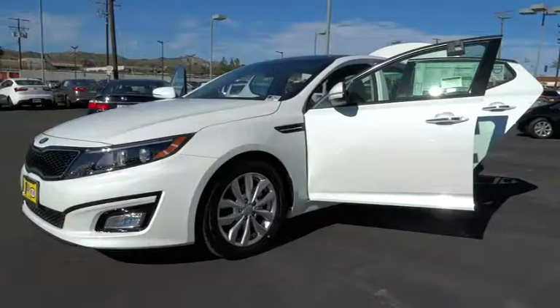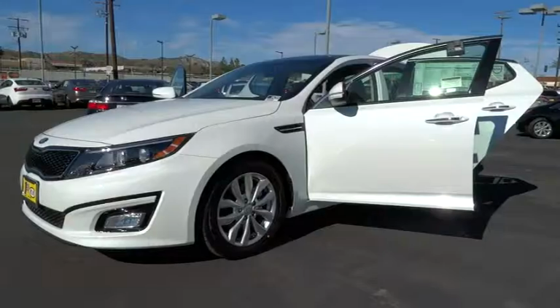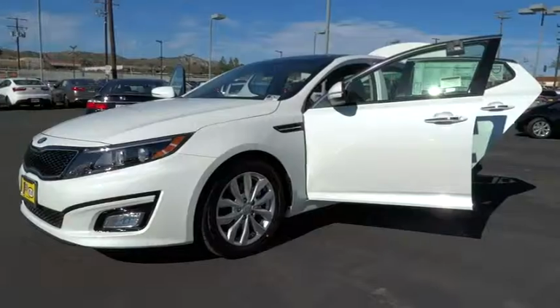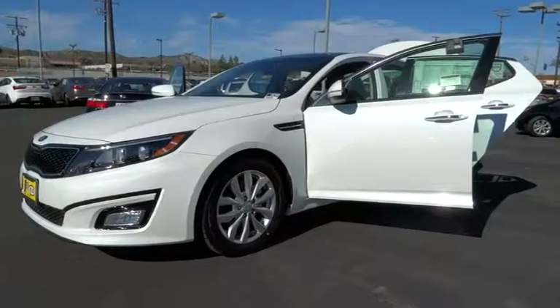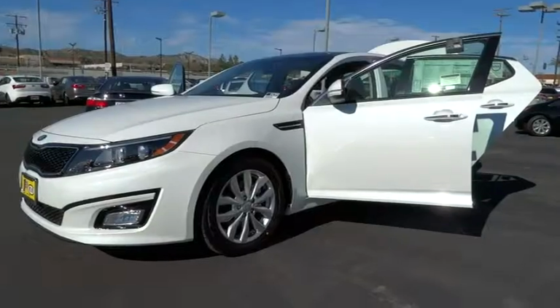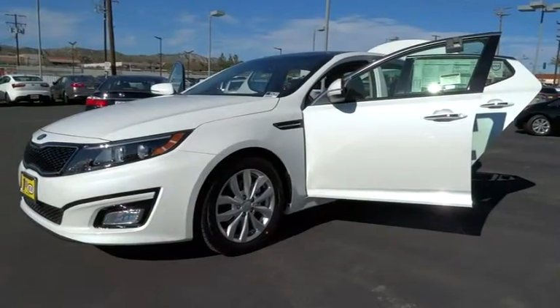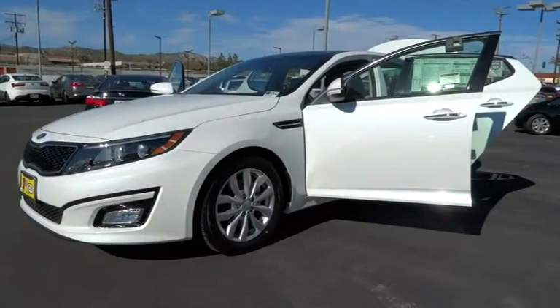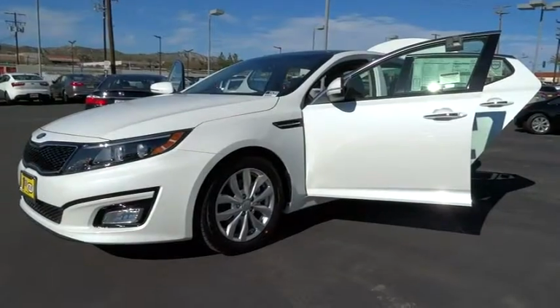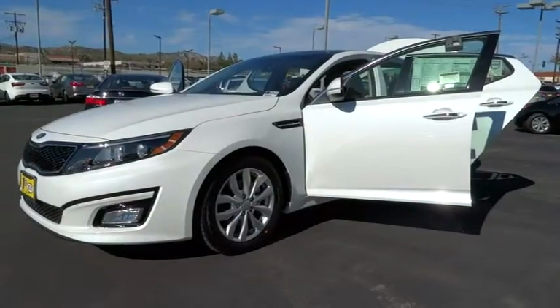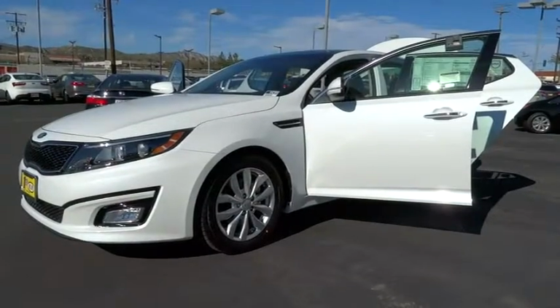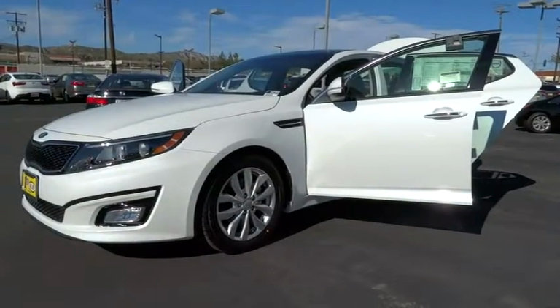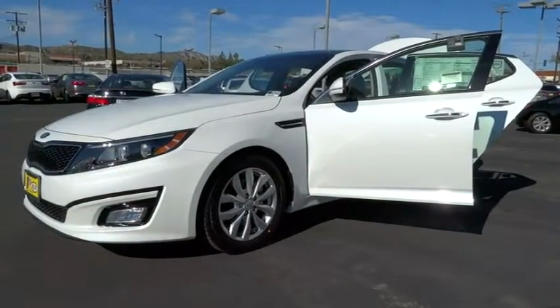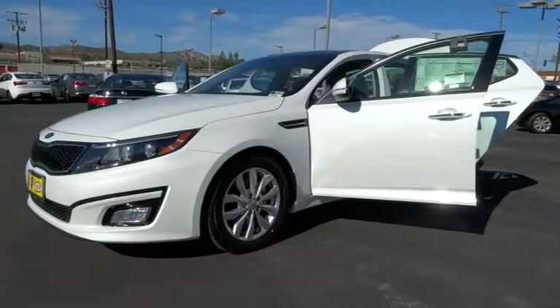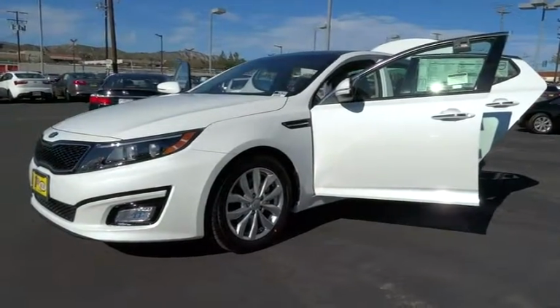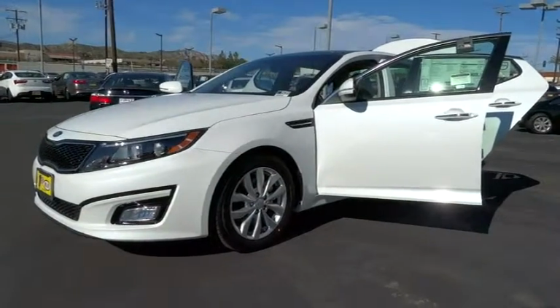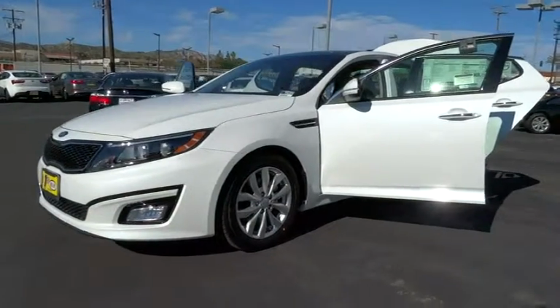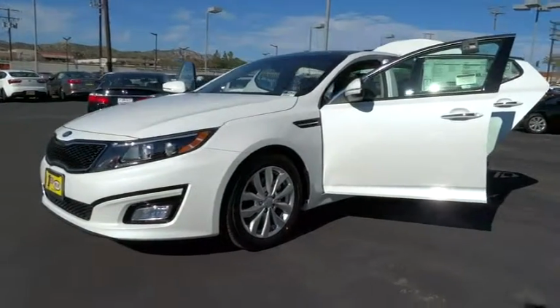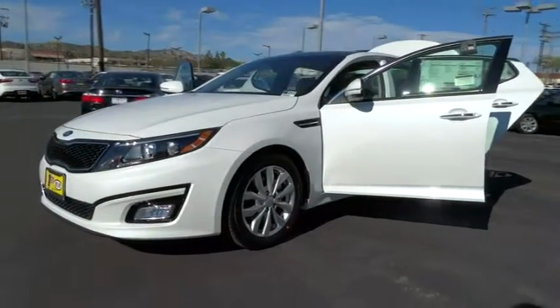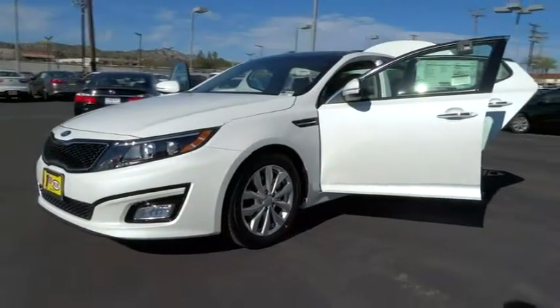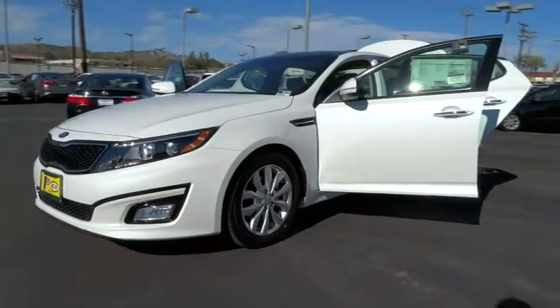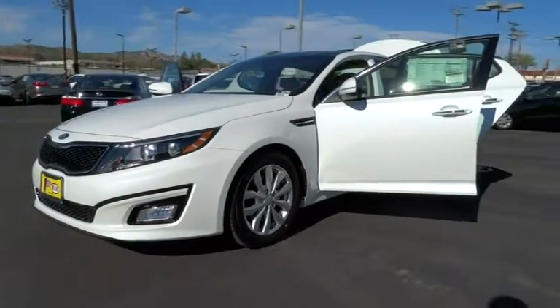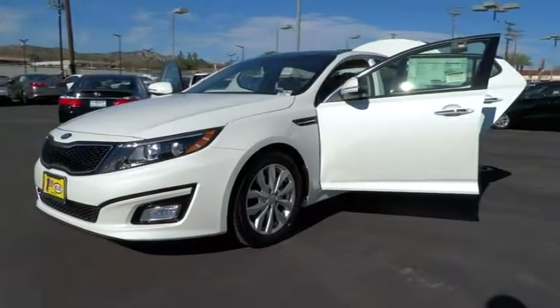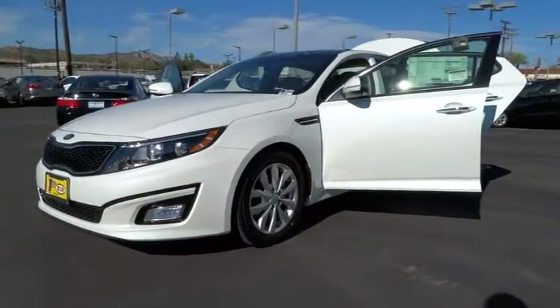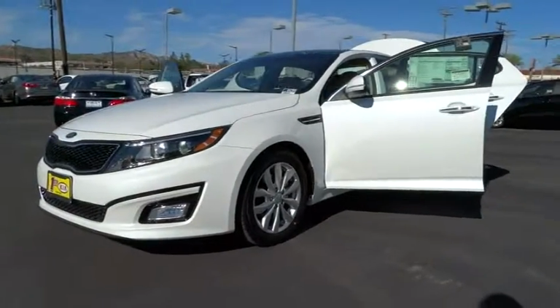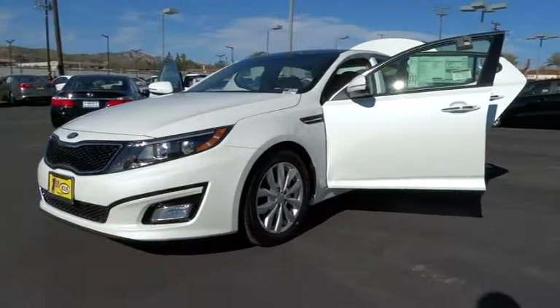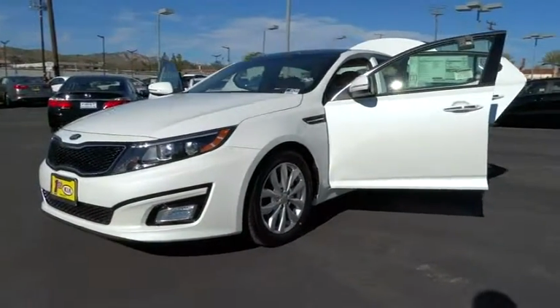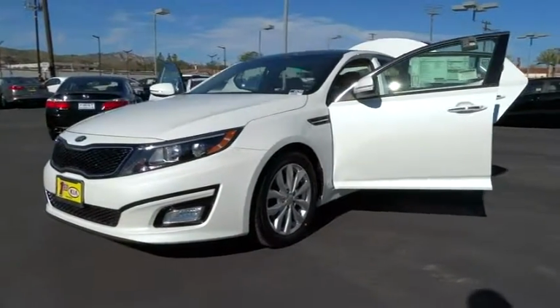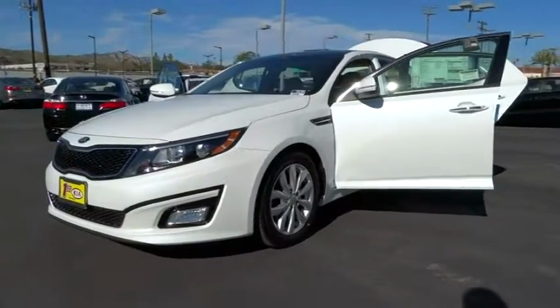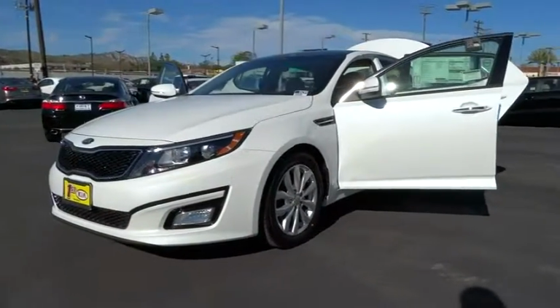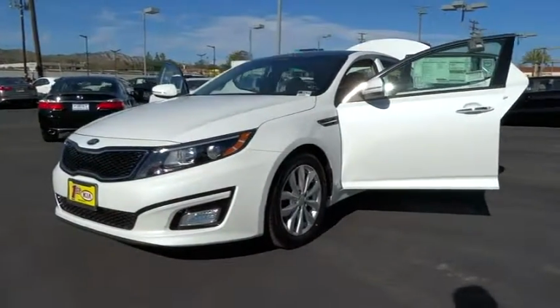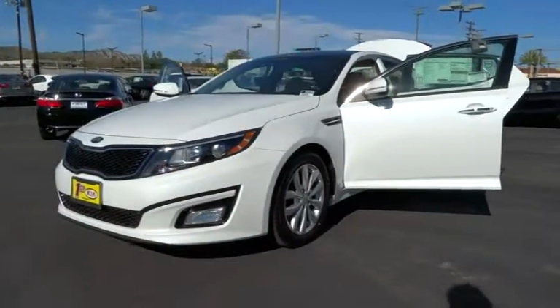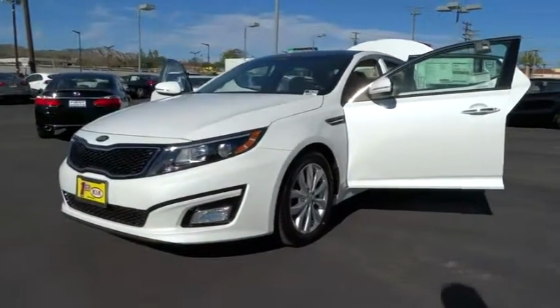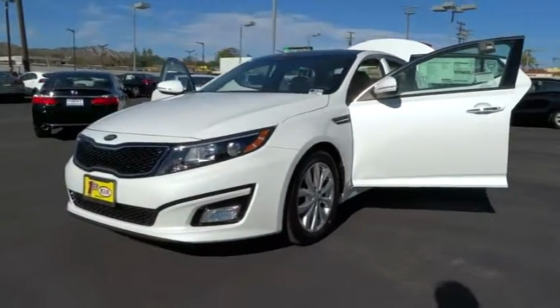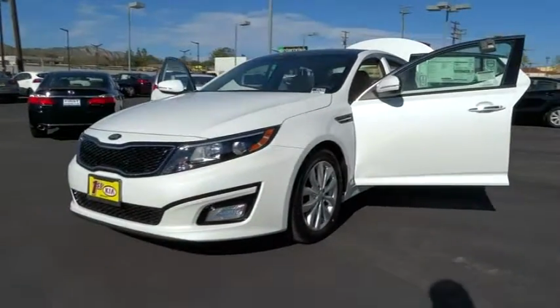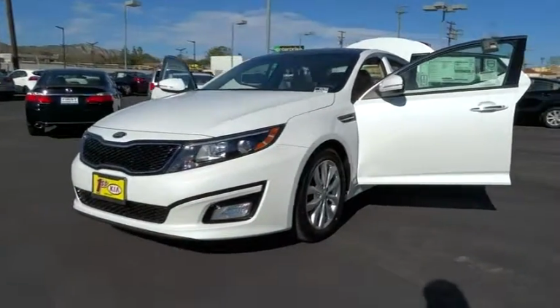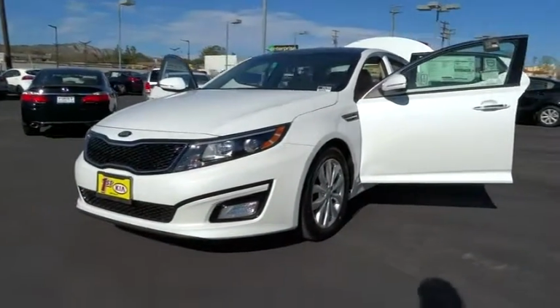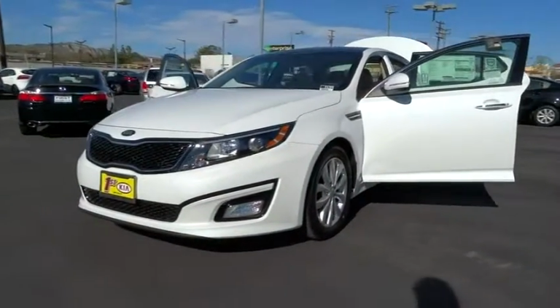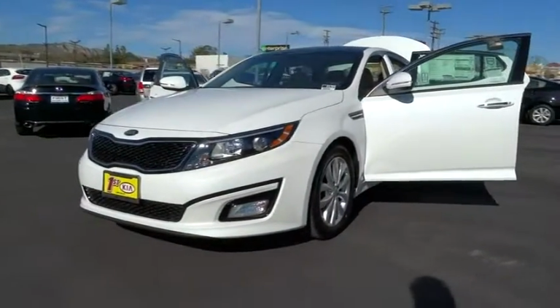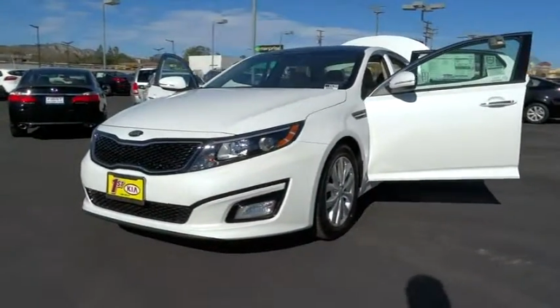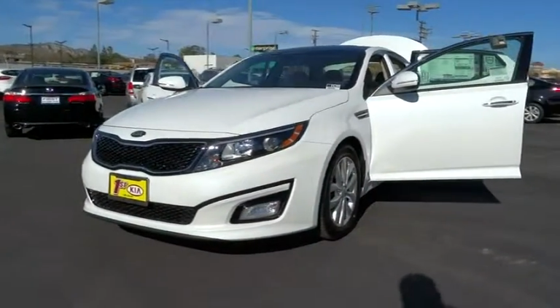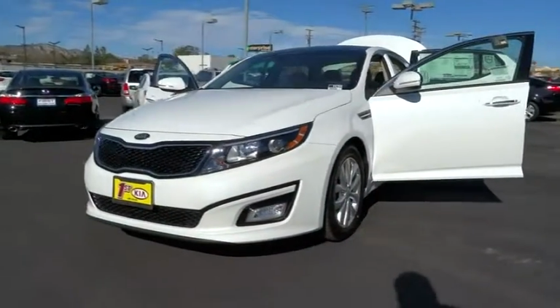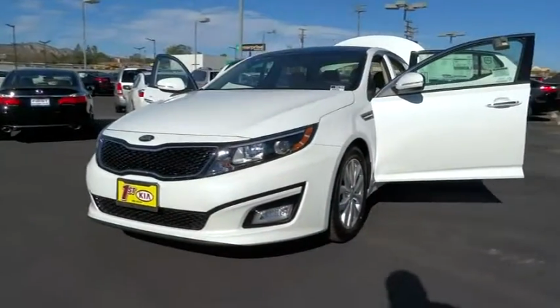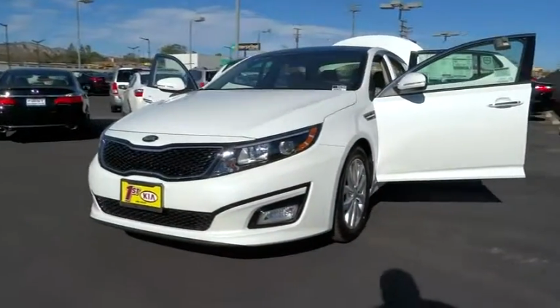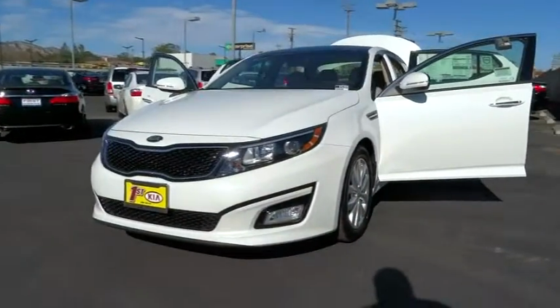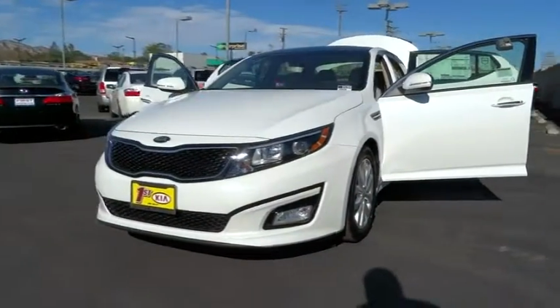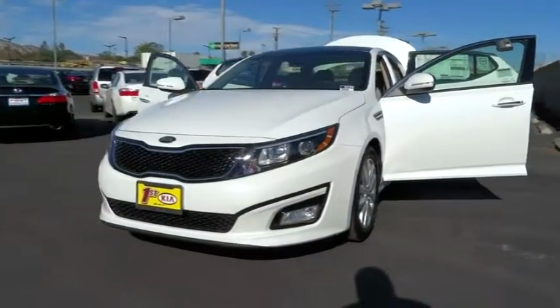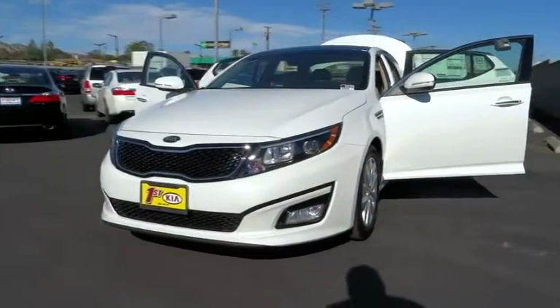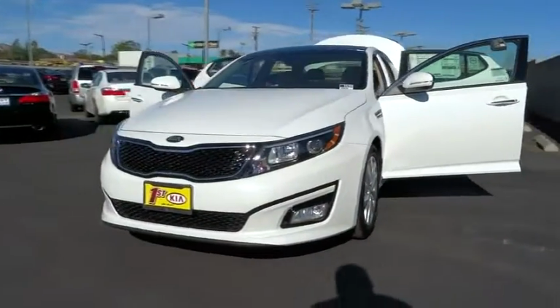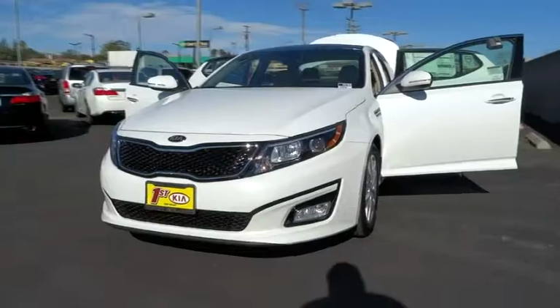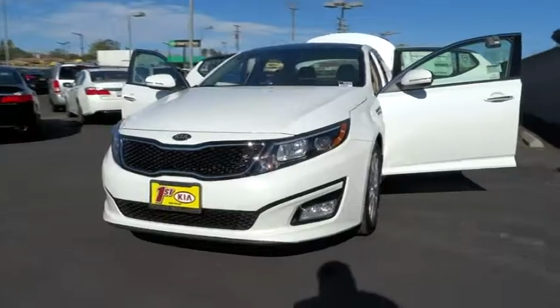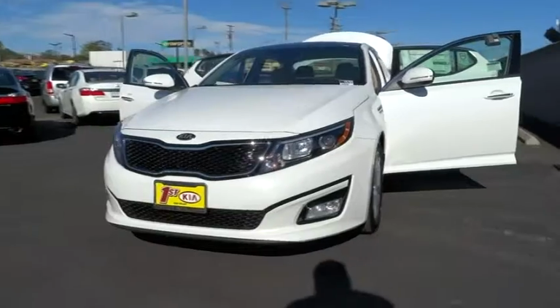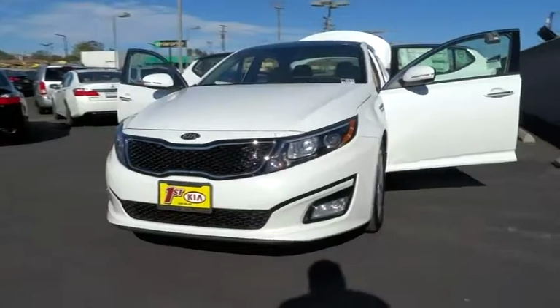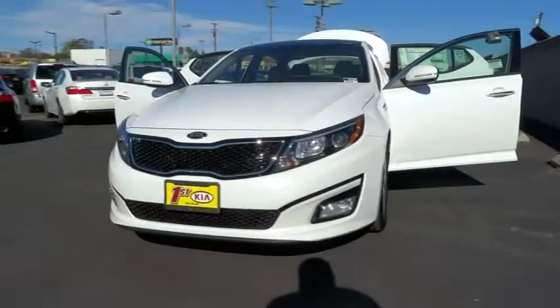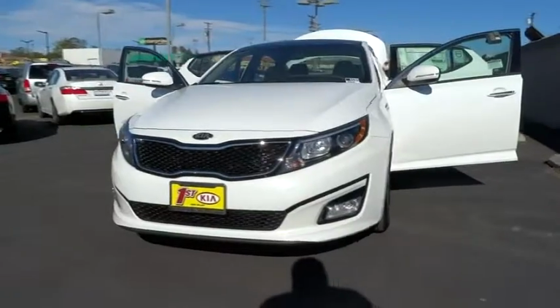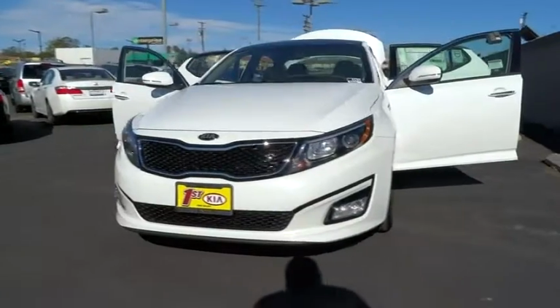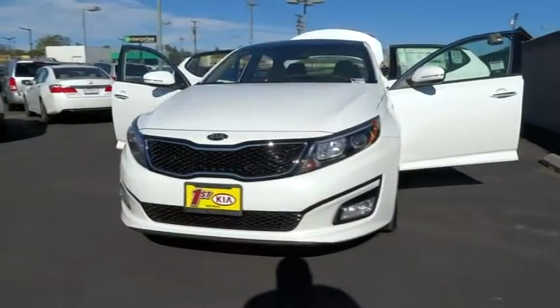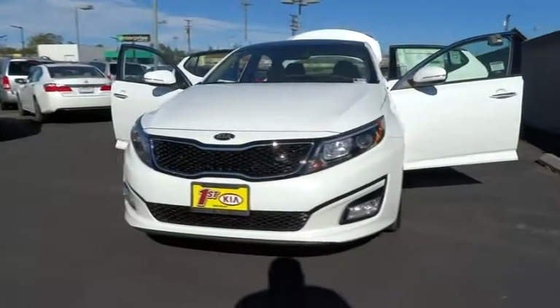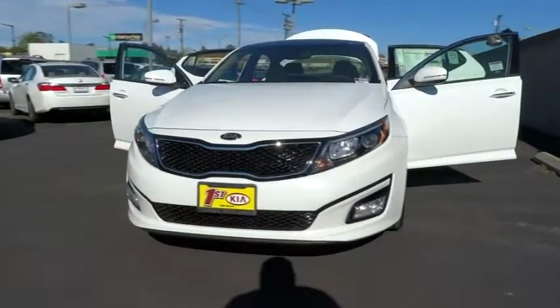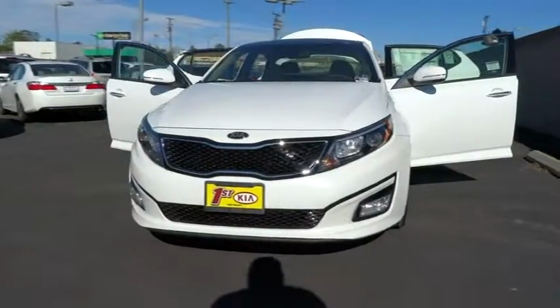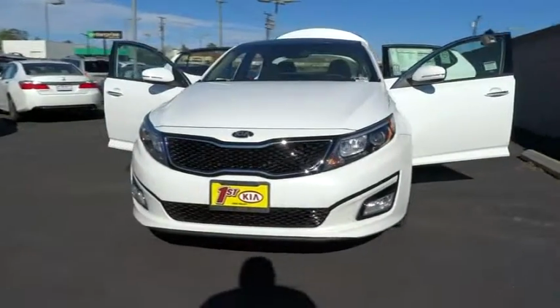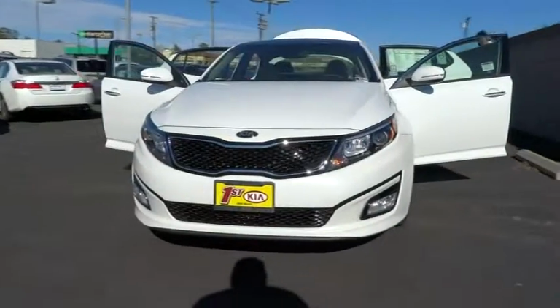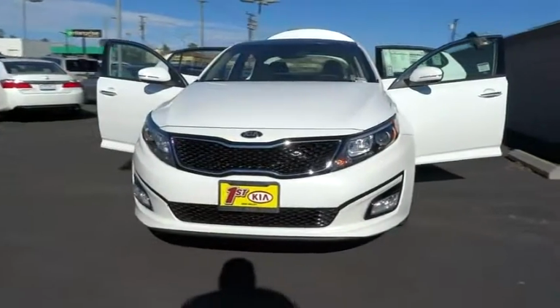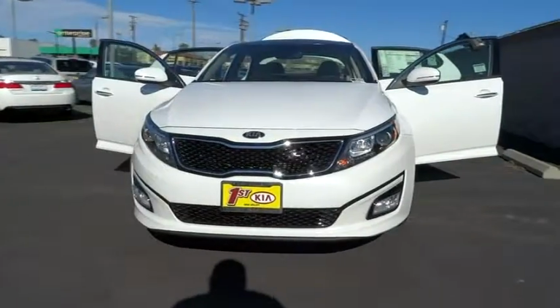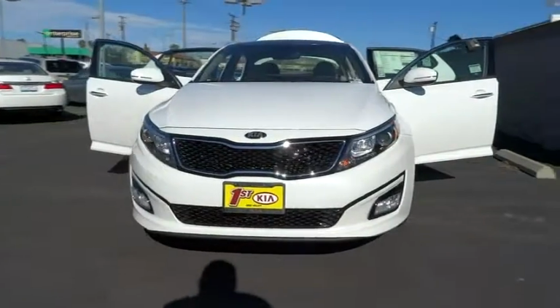The 2014 Optima, the all-new Kia Optima, offers a new level of style and performance features from Kia.